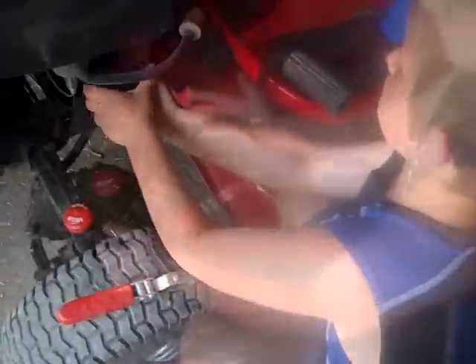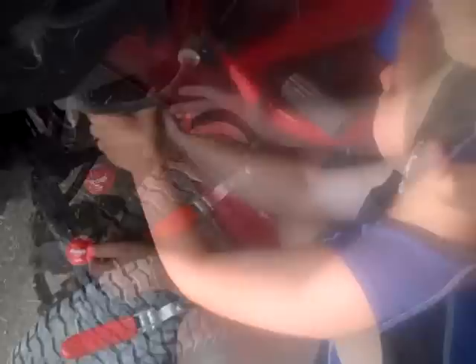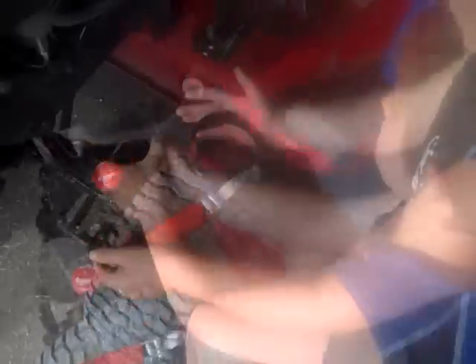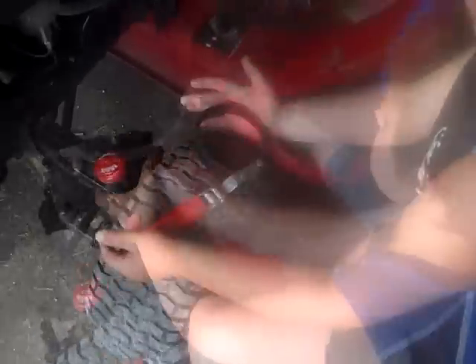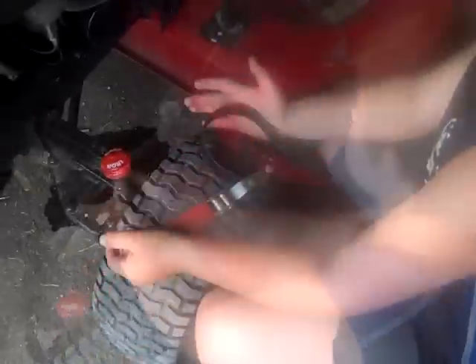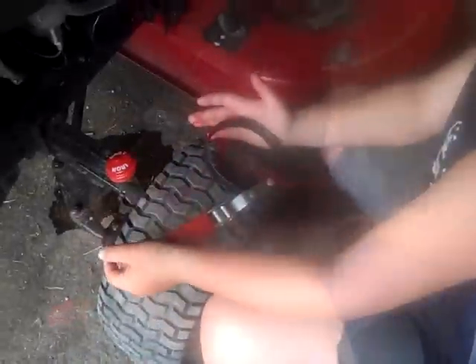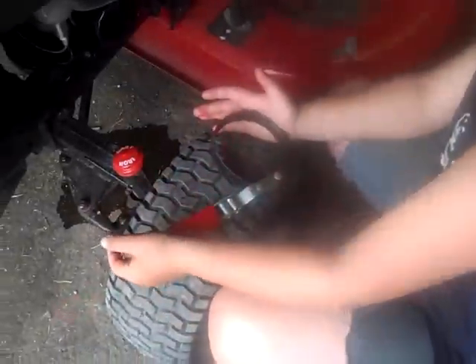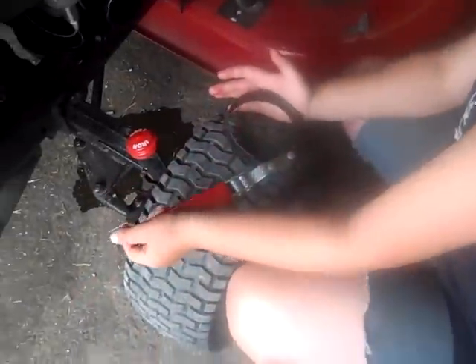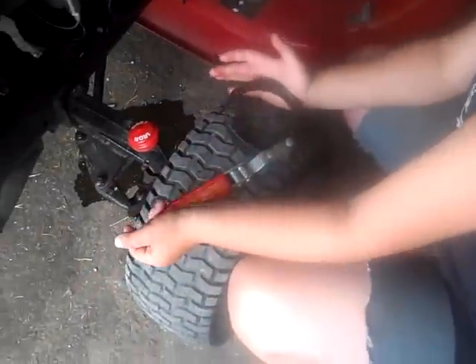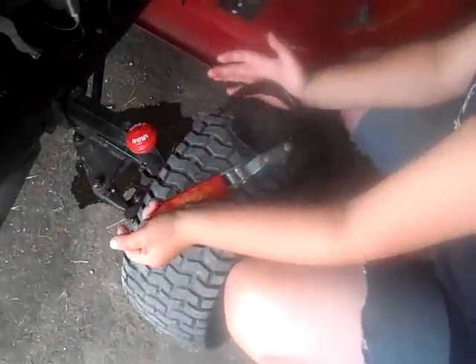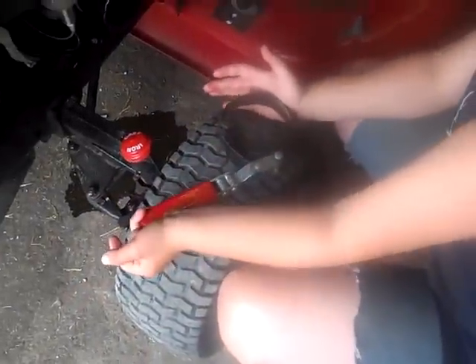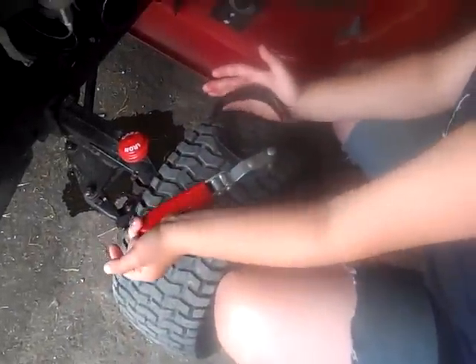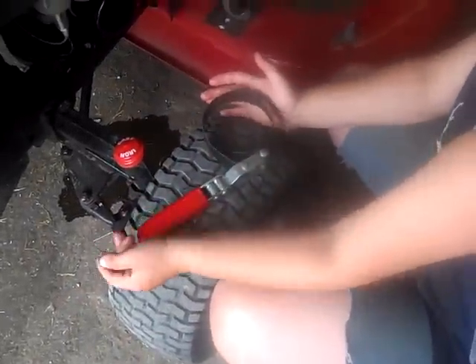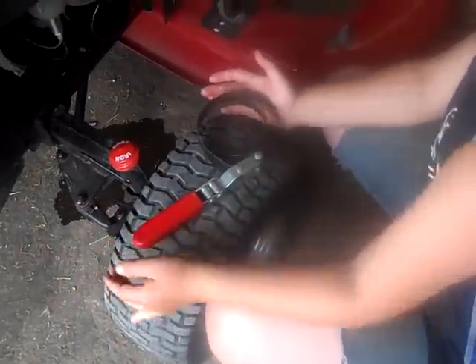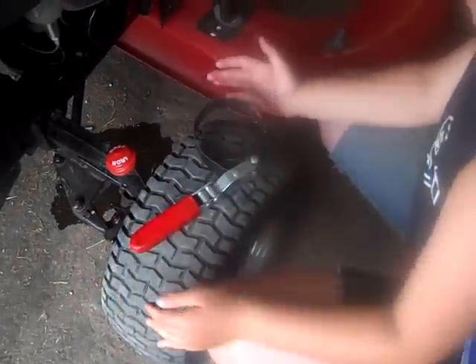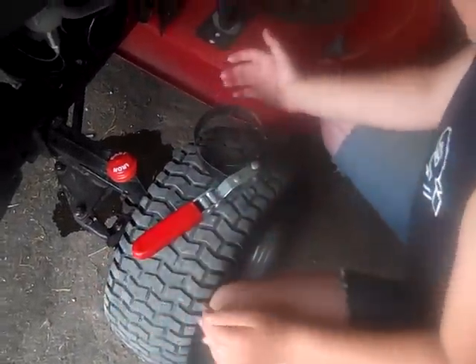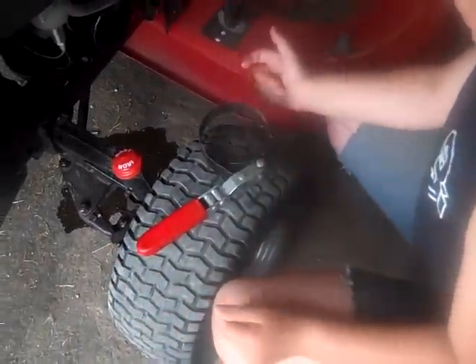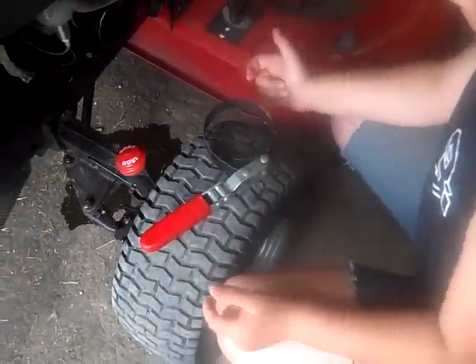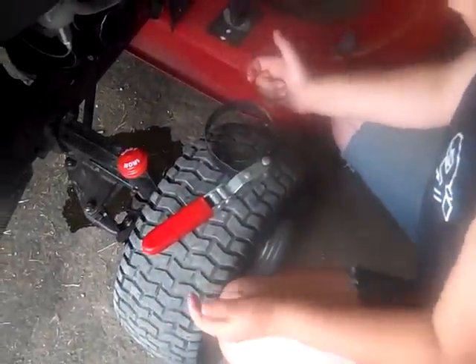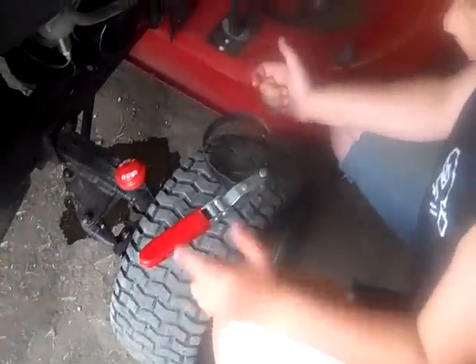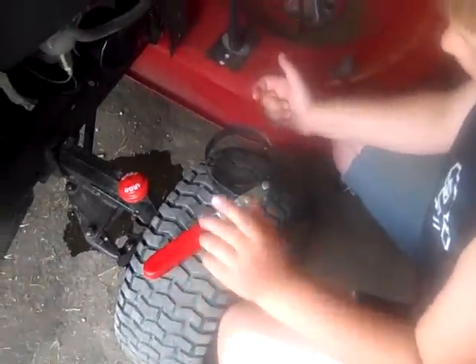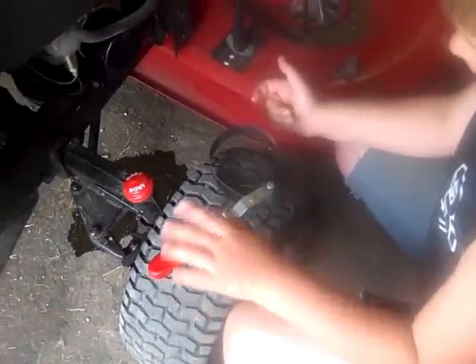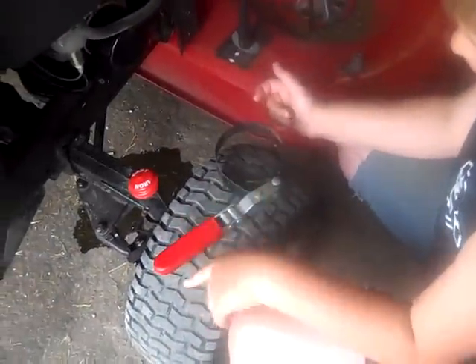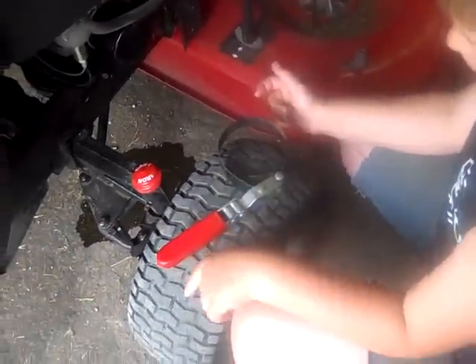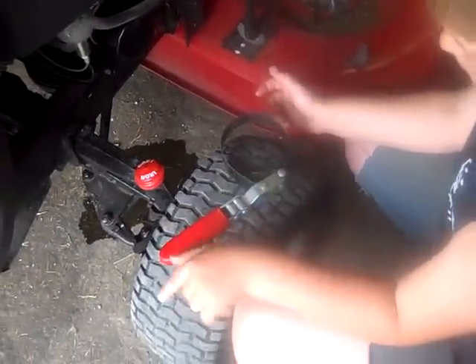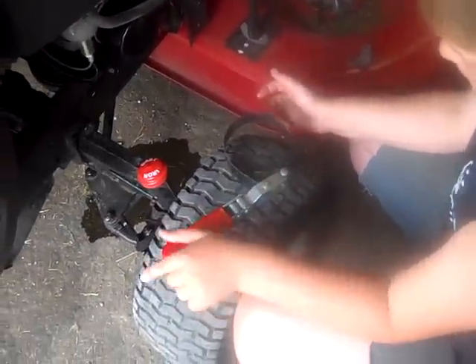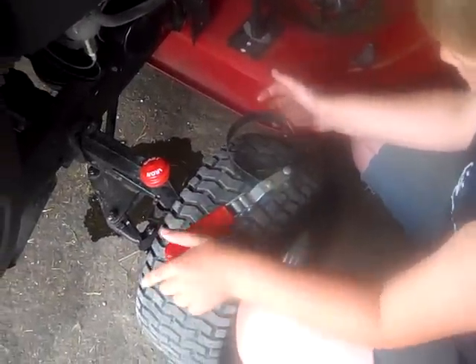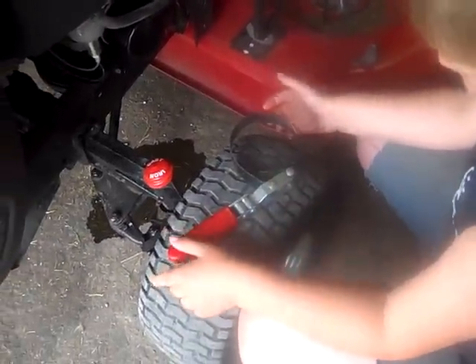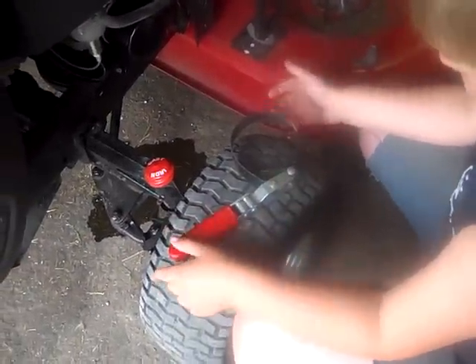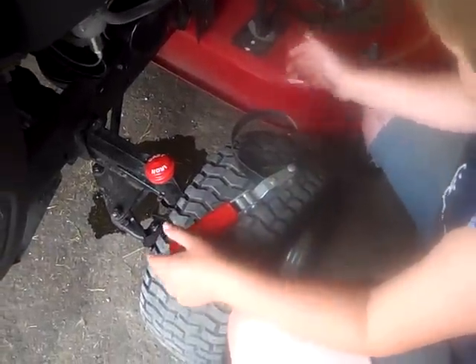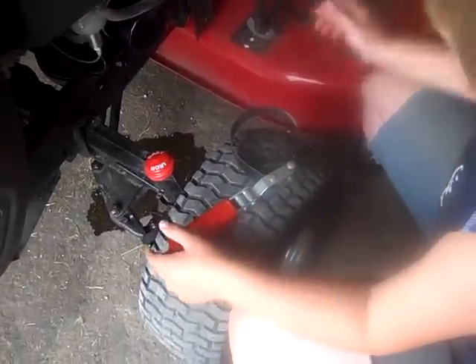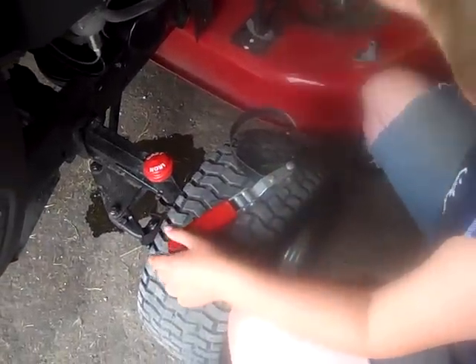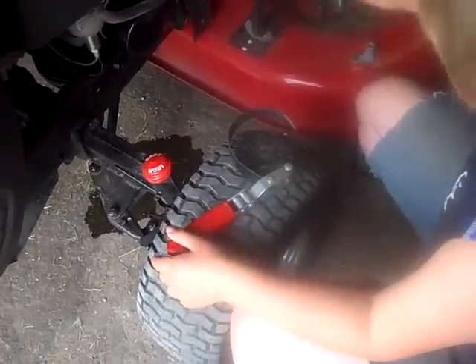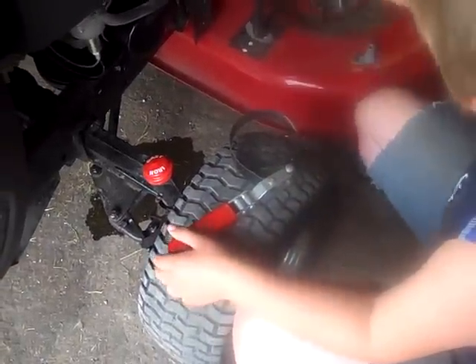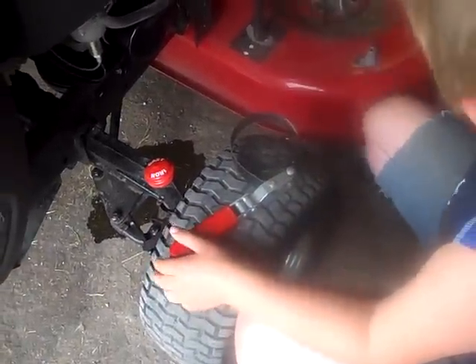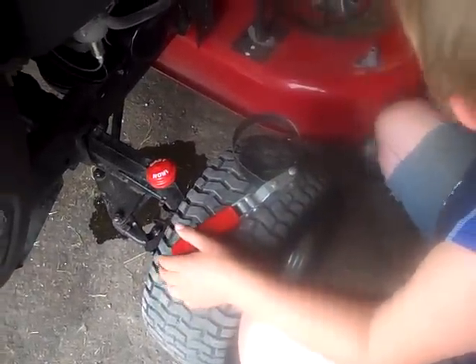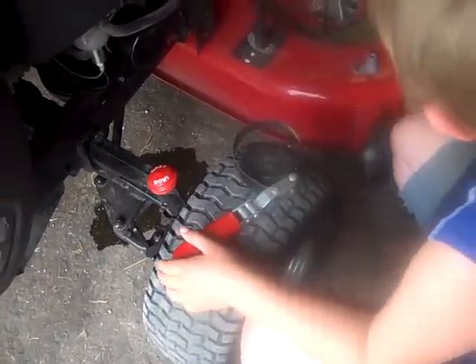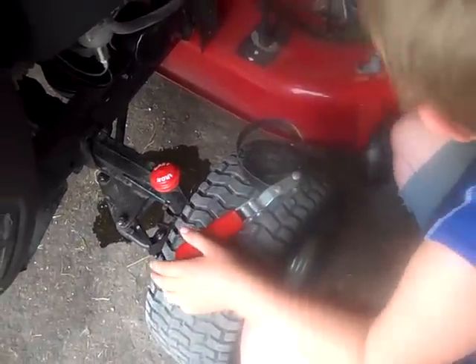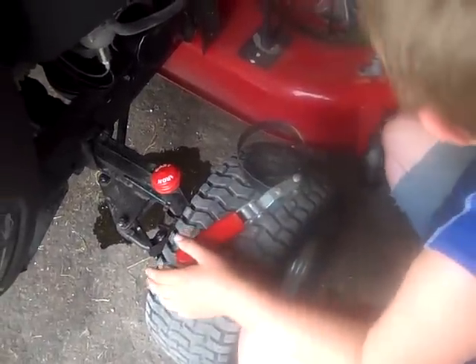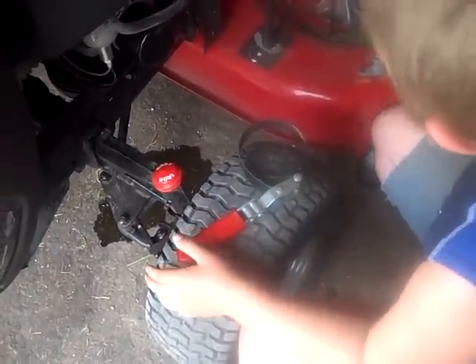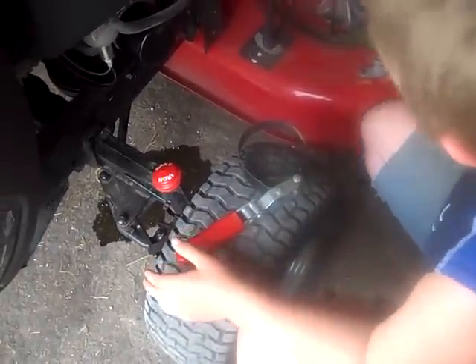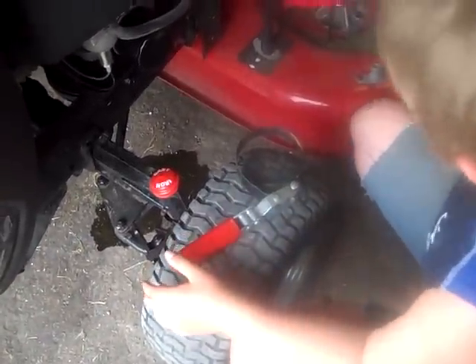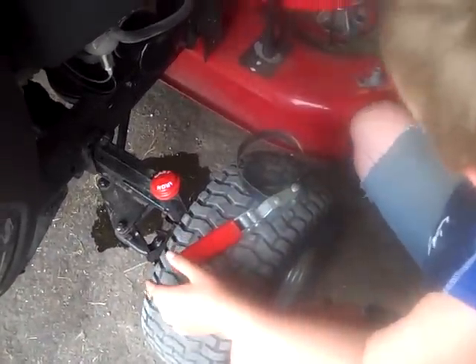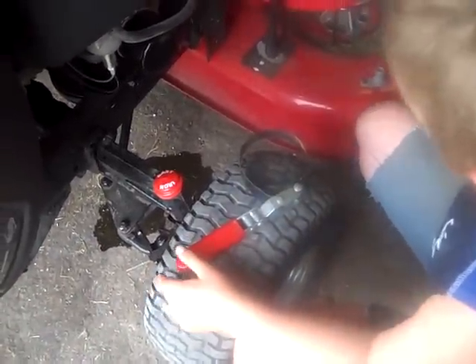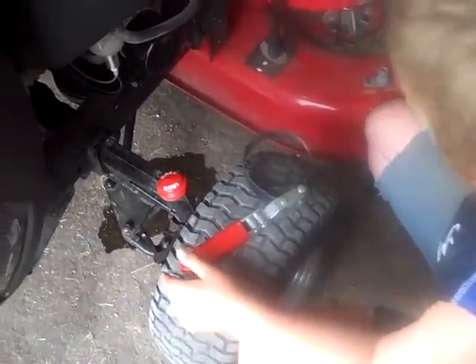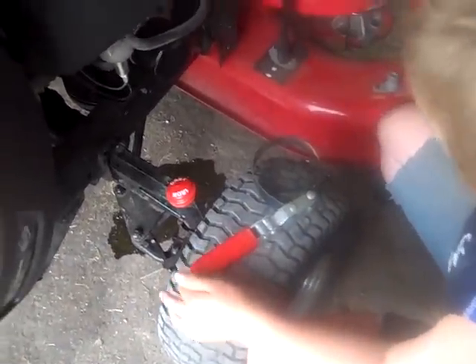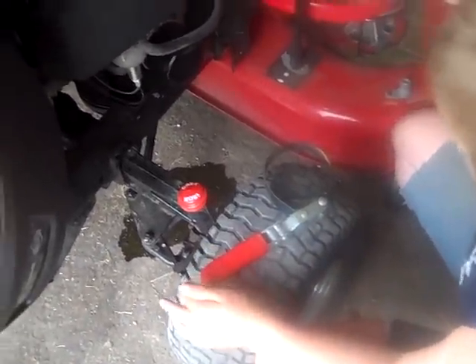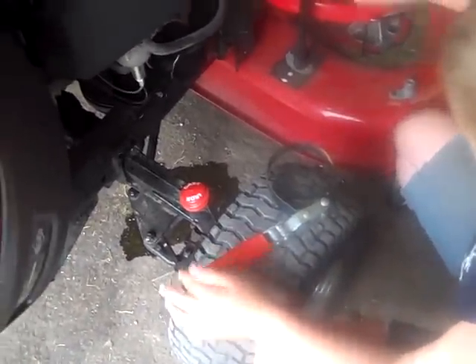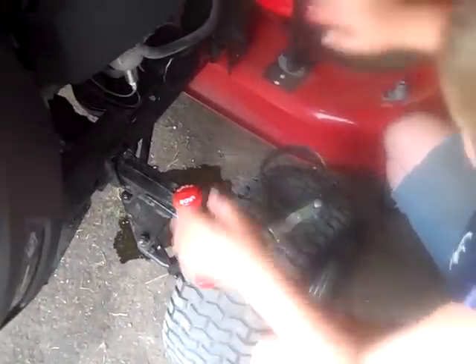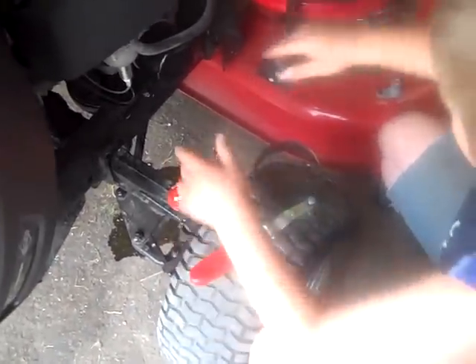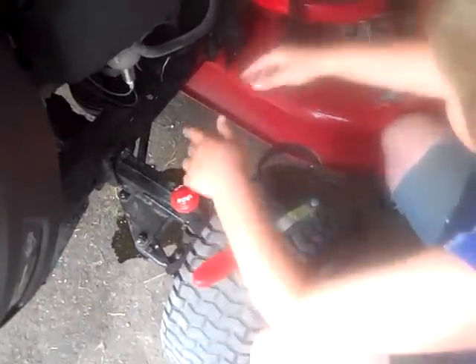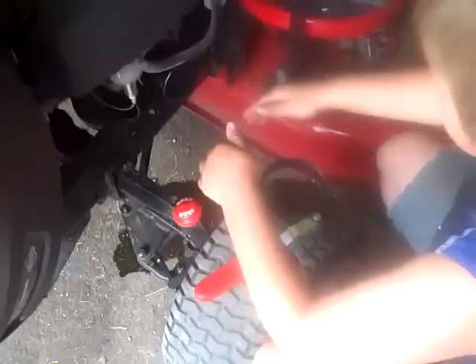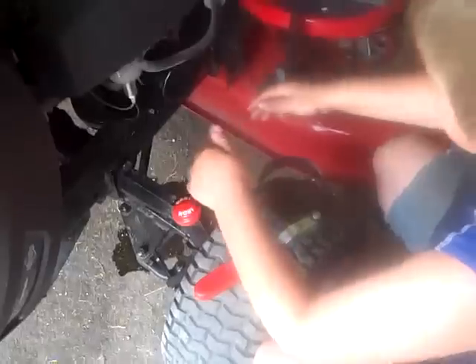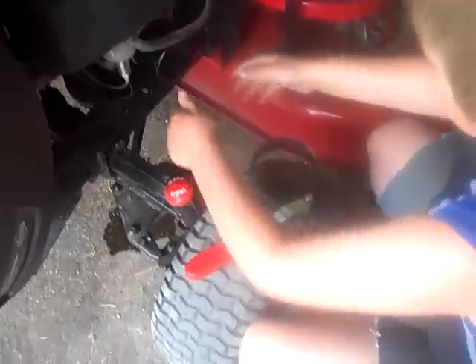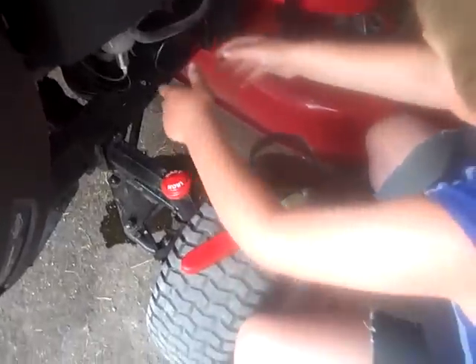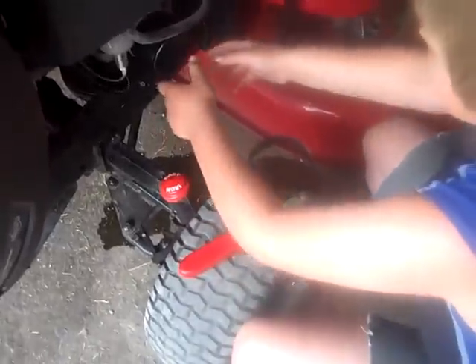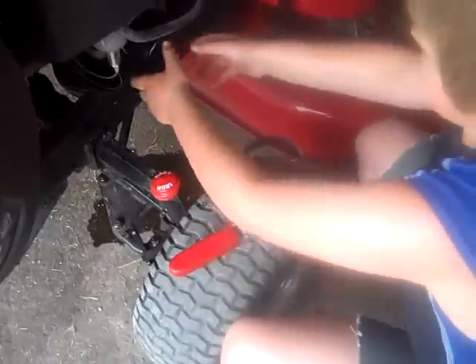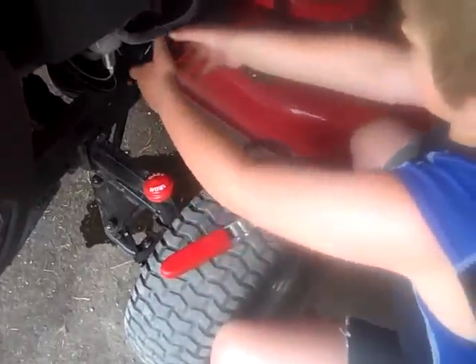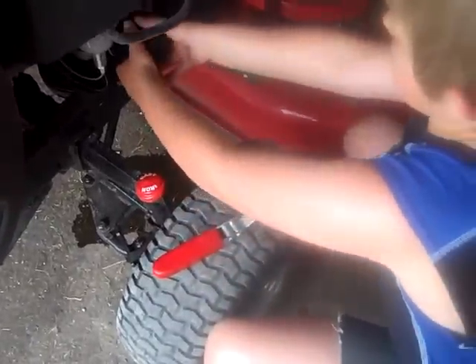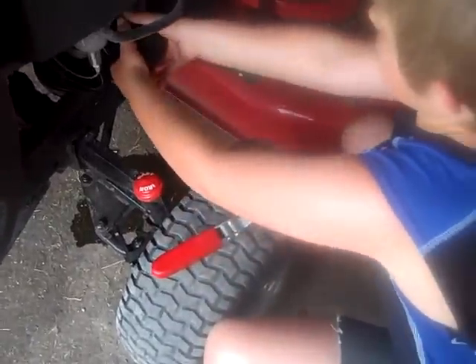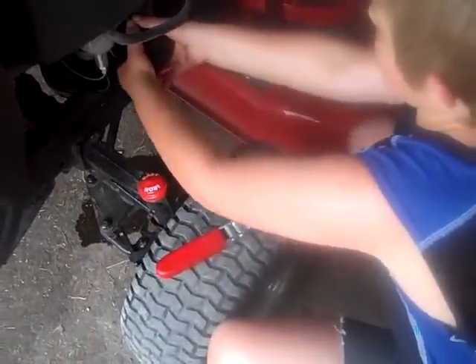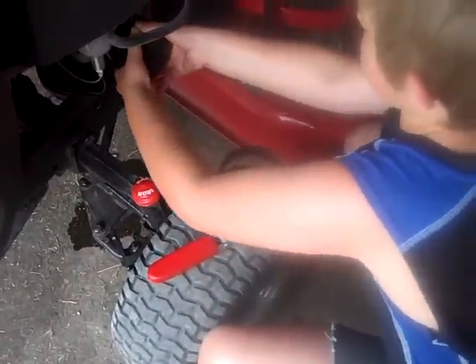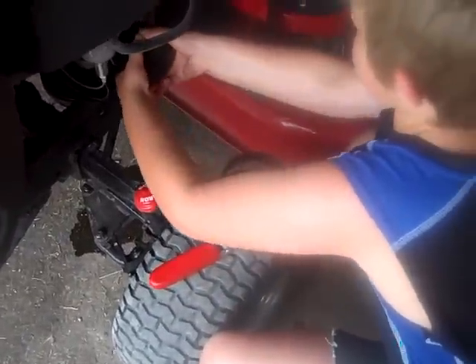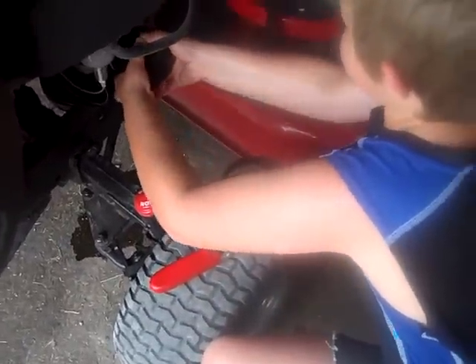You're supposed to tighten it — don't use a wrench. You're supposed to tighten it by hand as tight as you can get it.